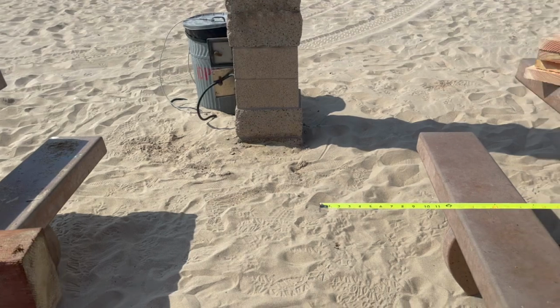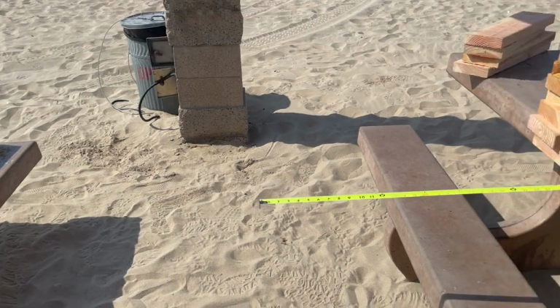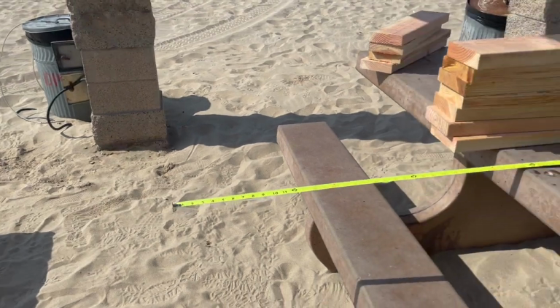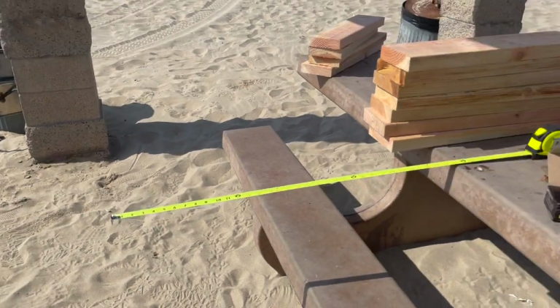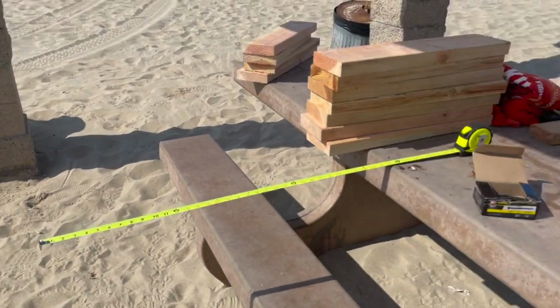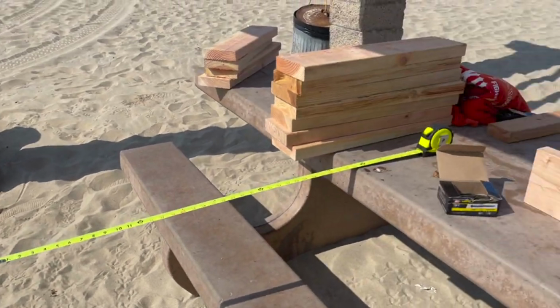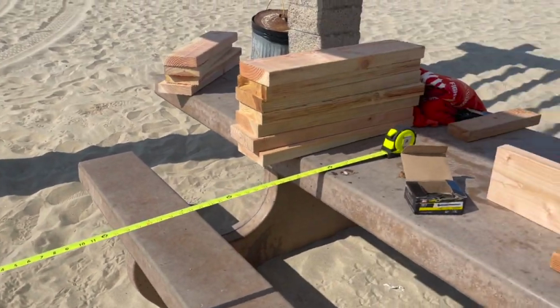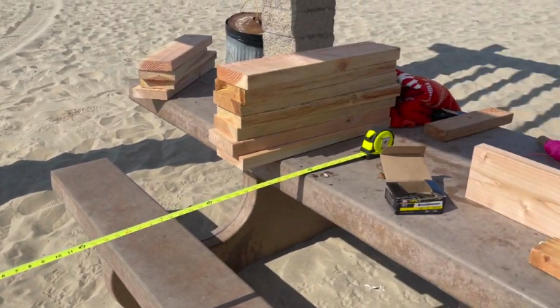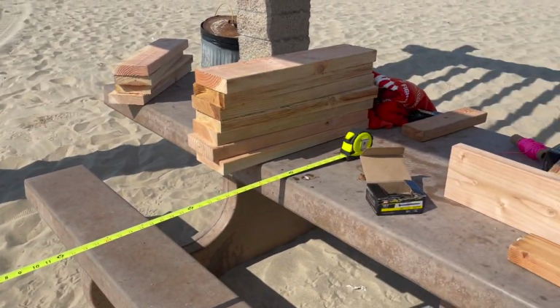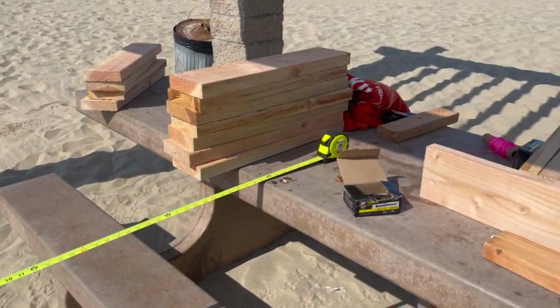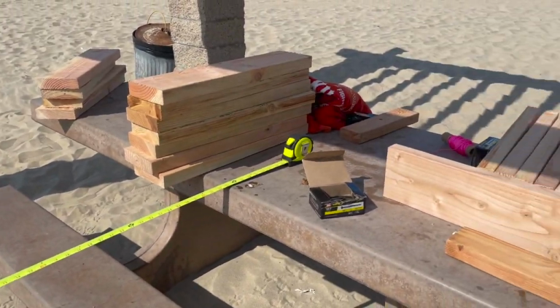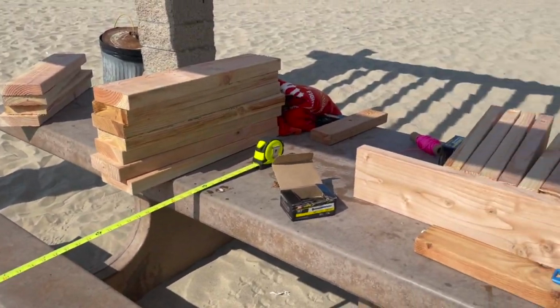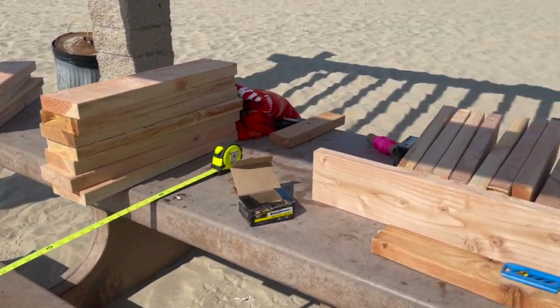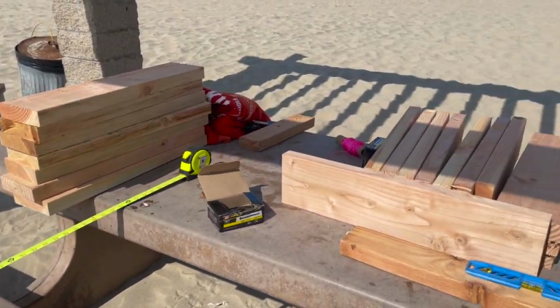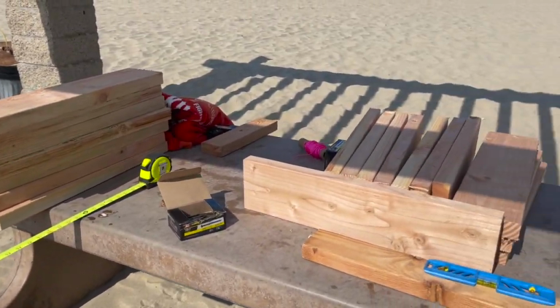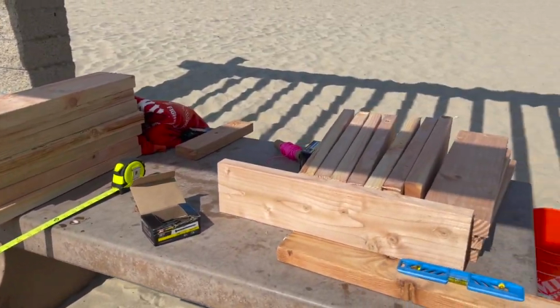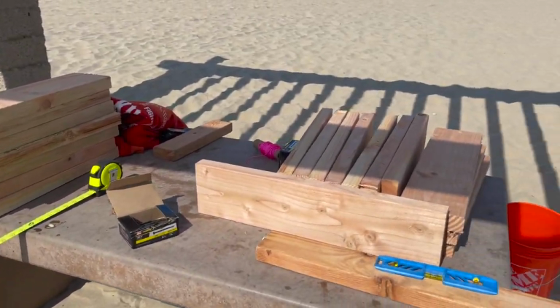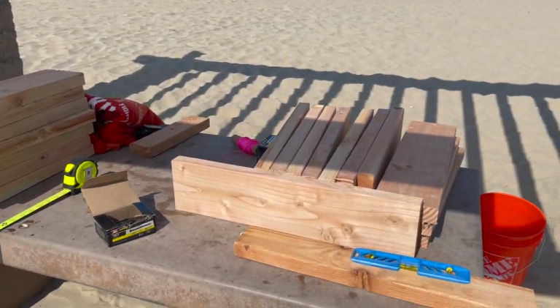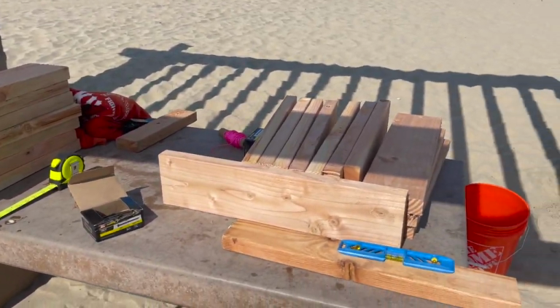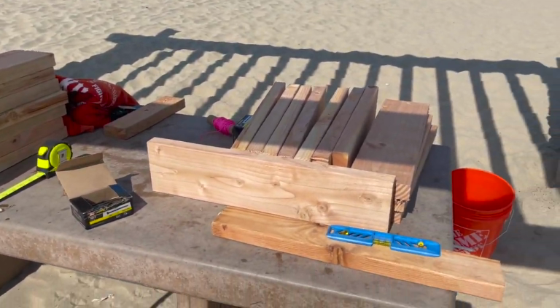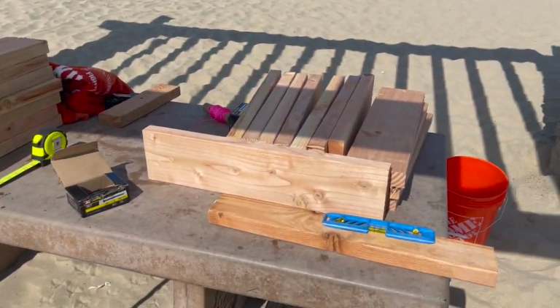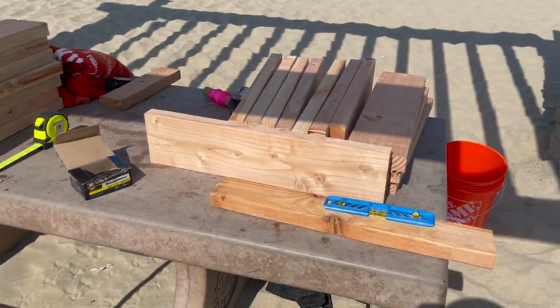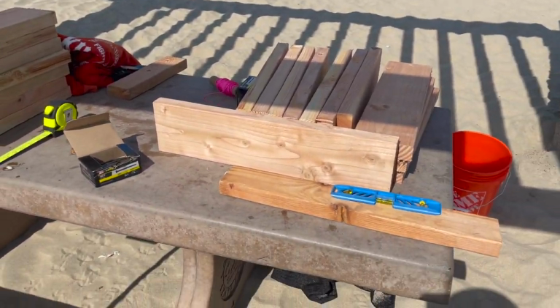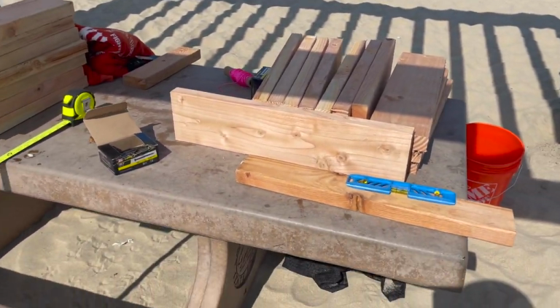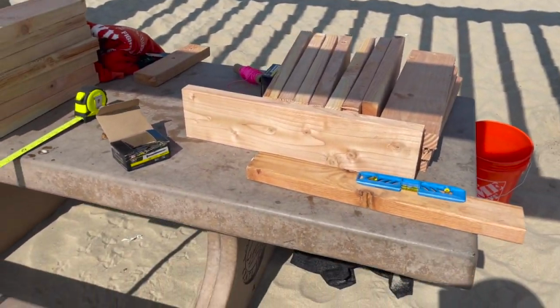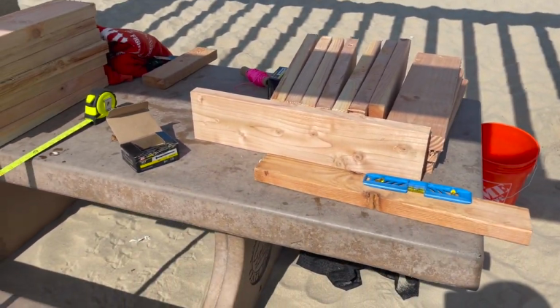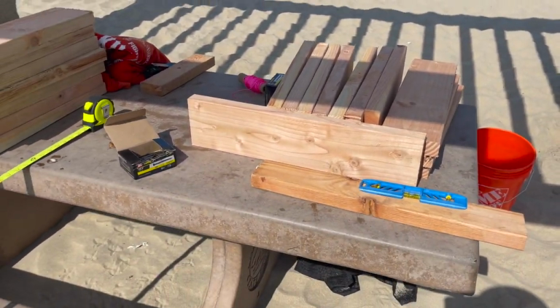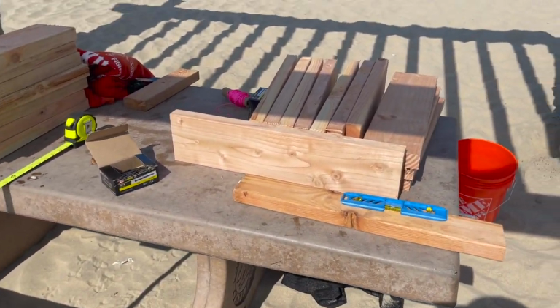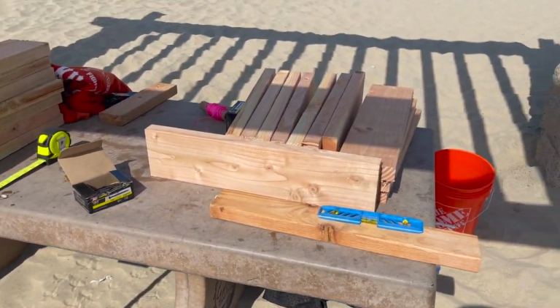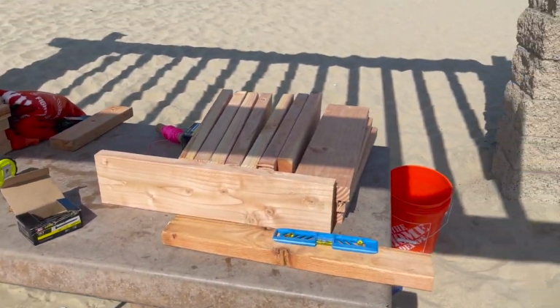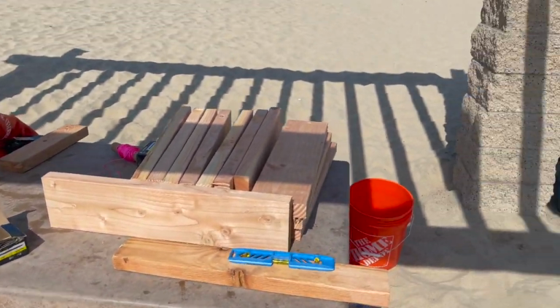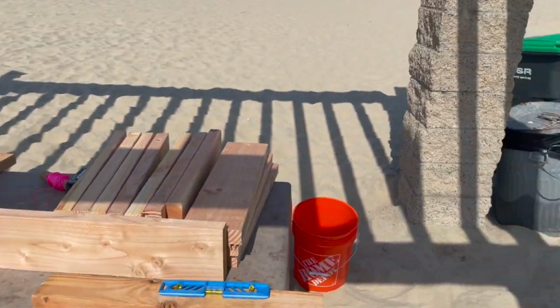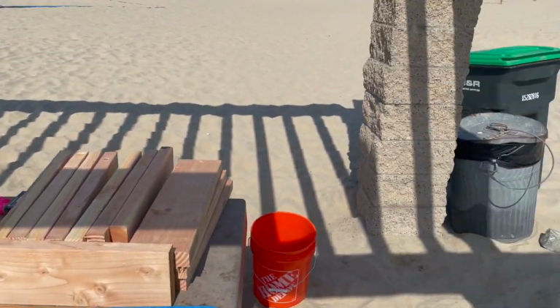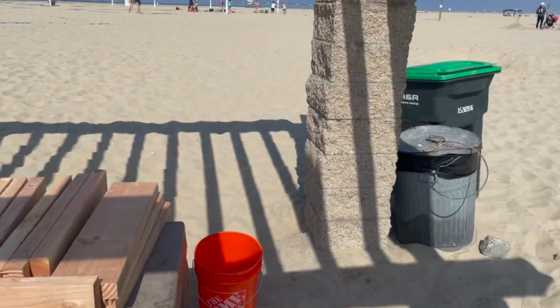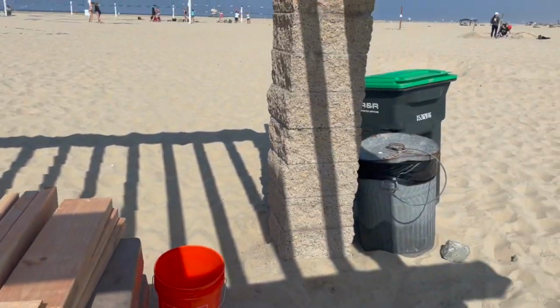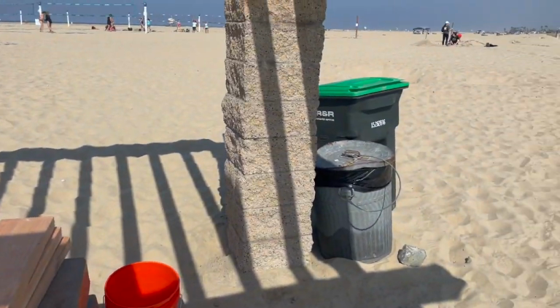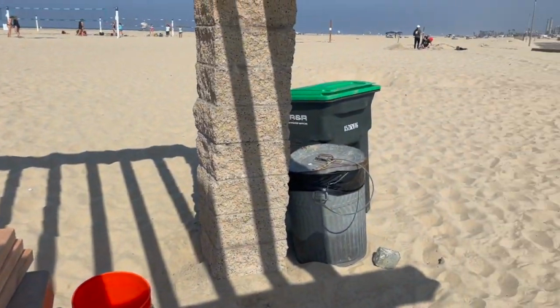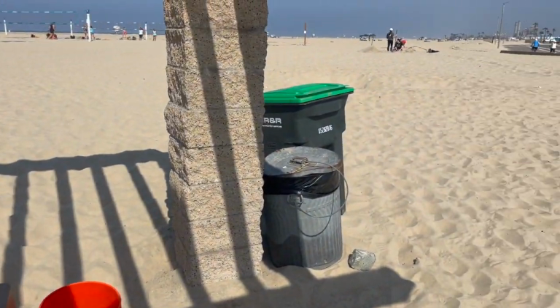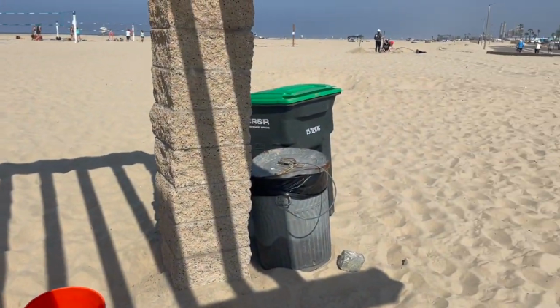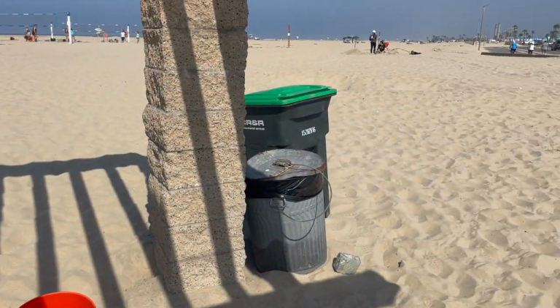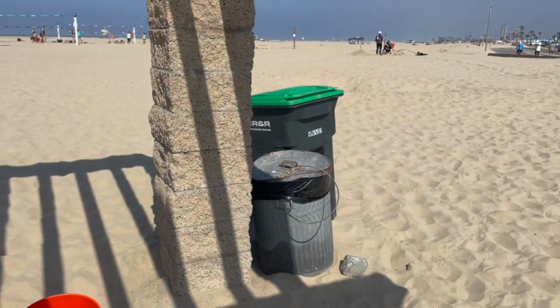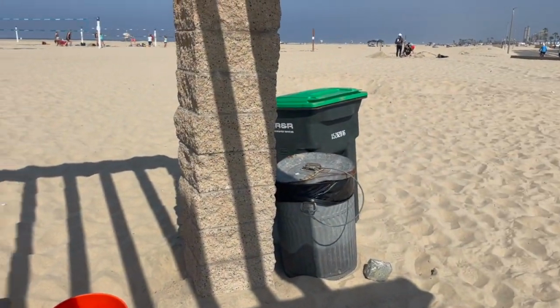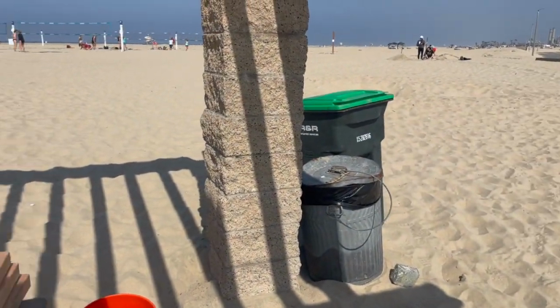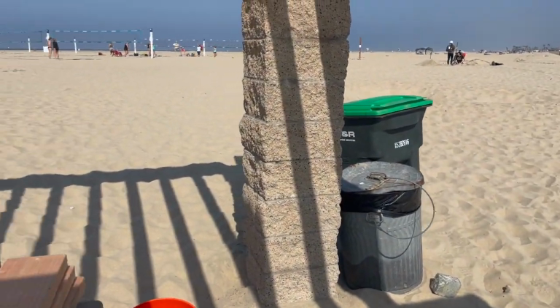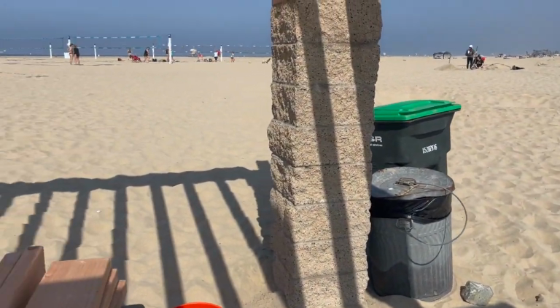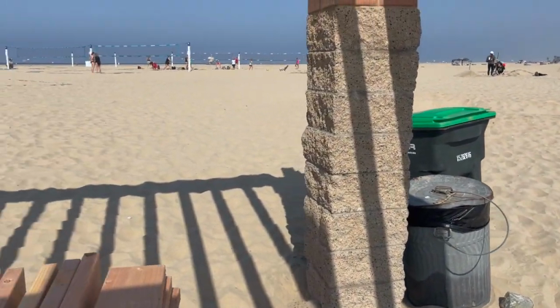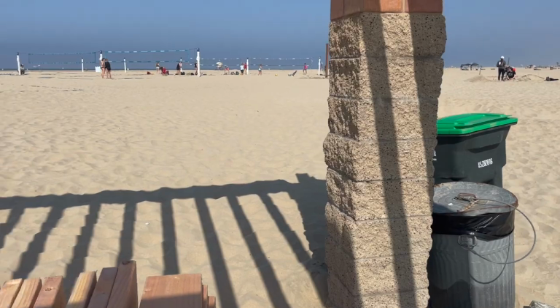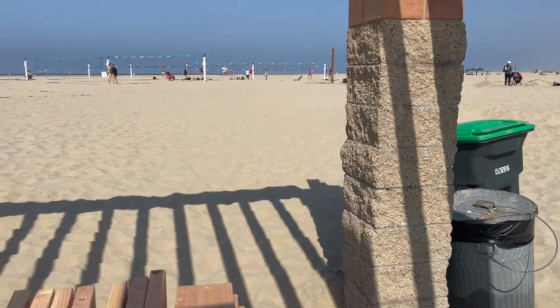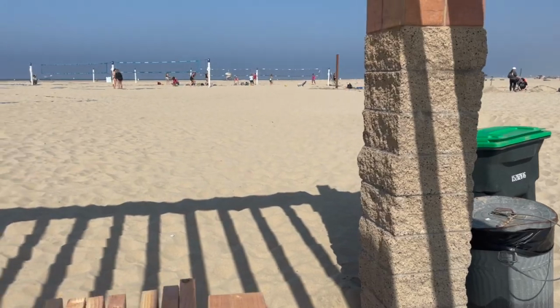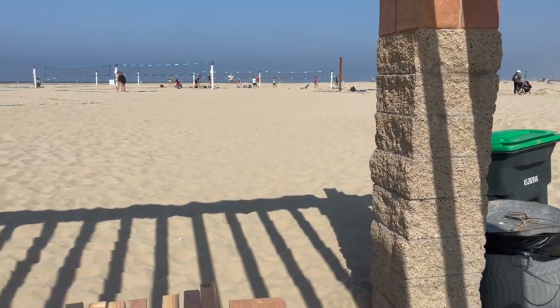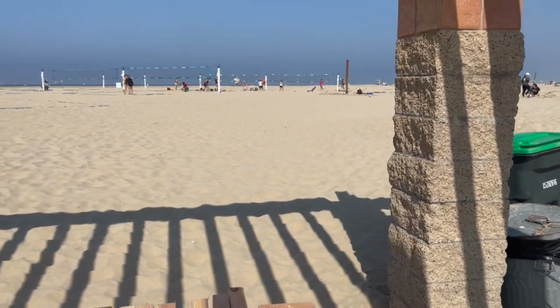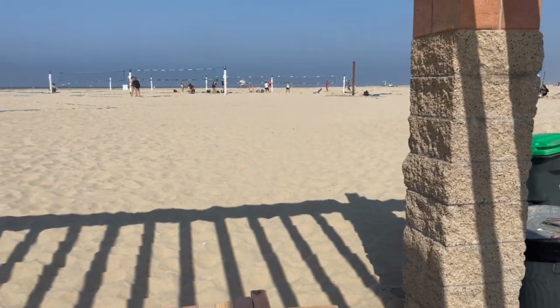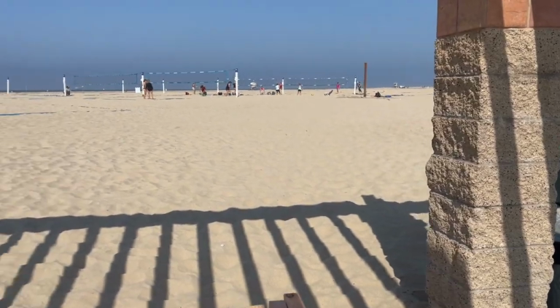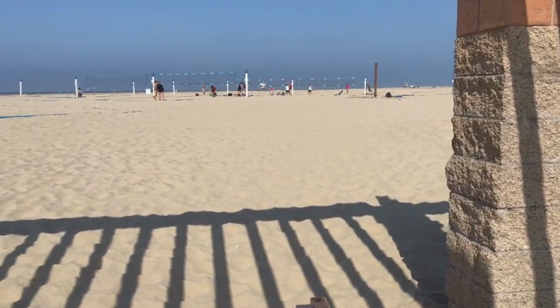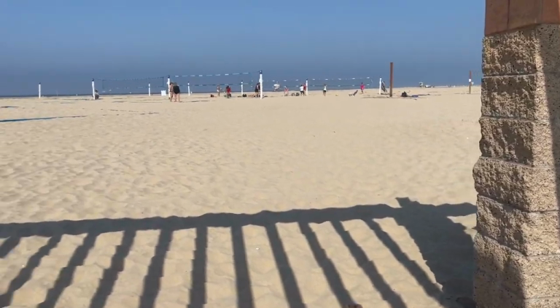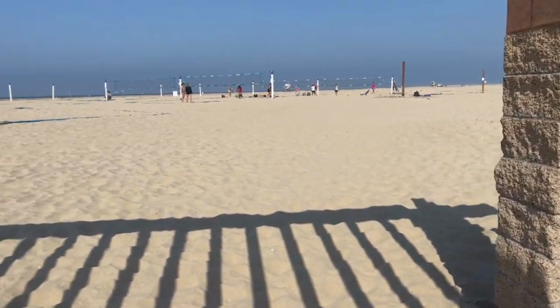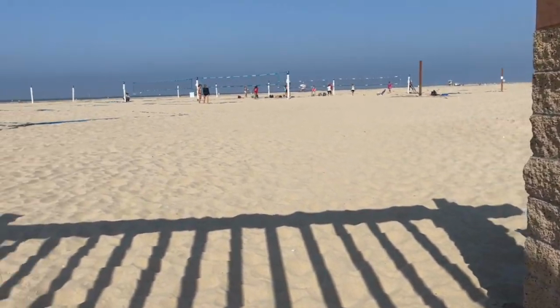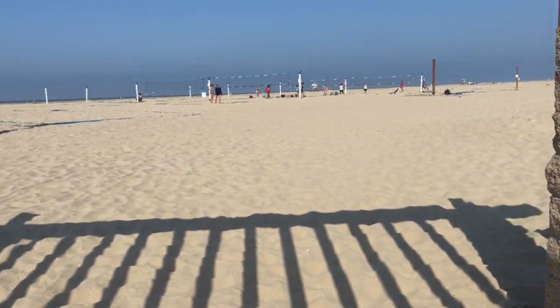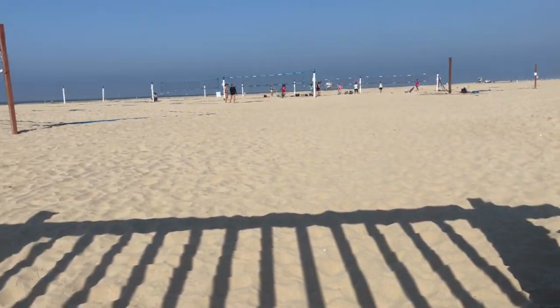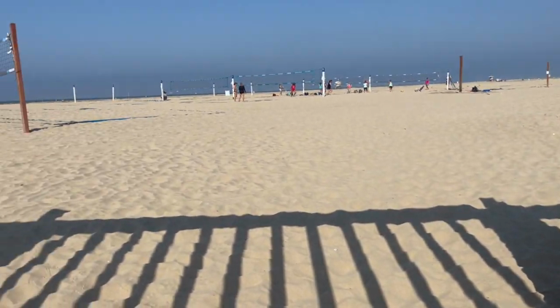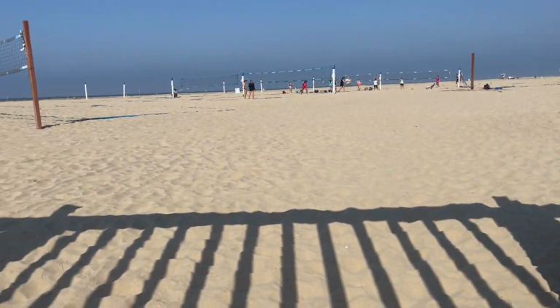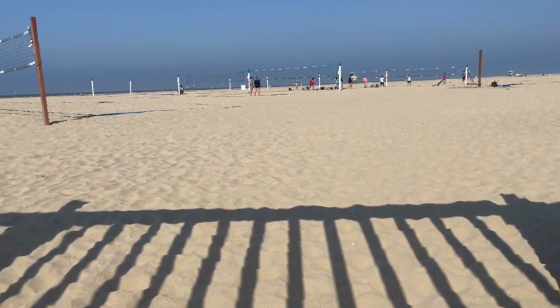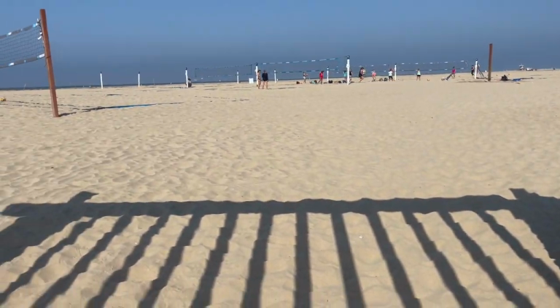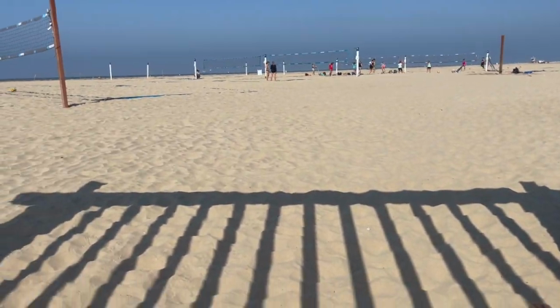We're doing some more court installation at the beach.